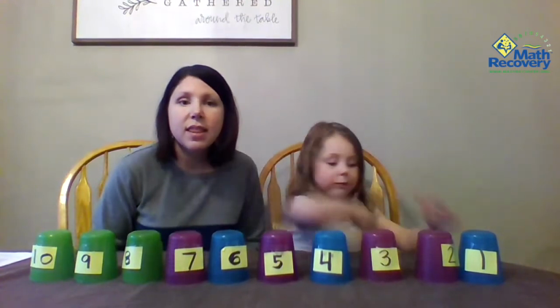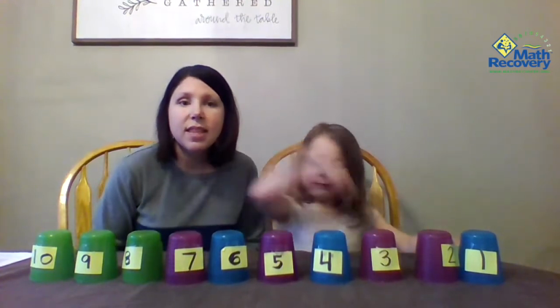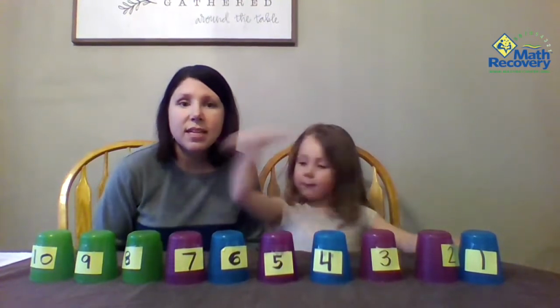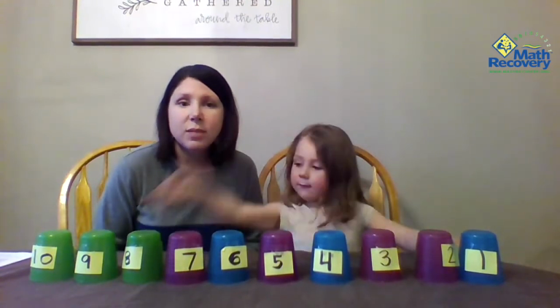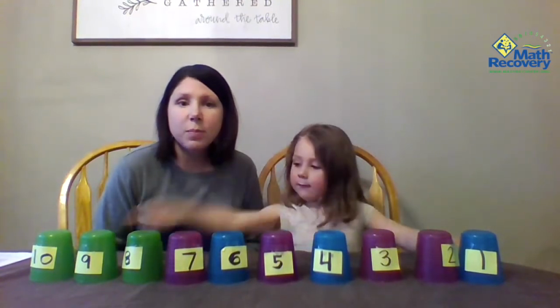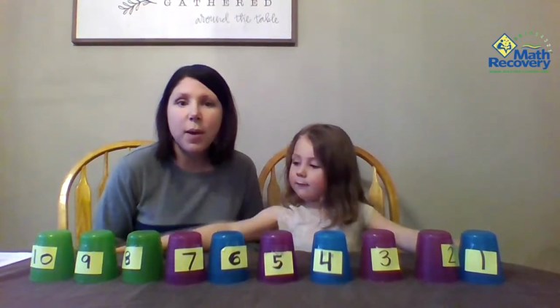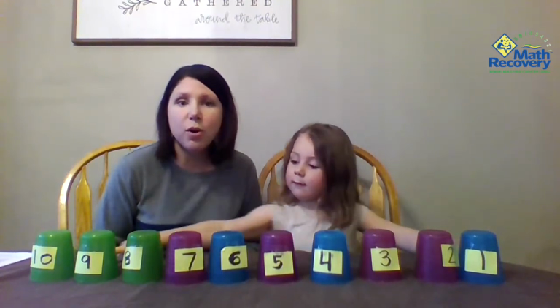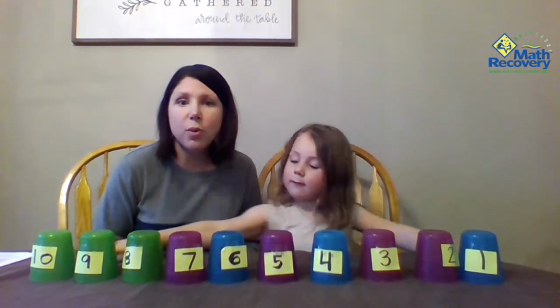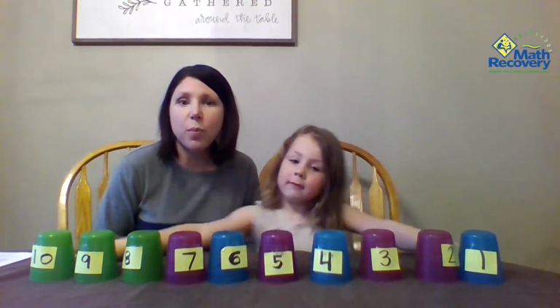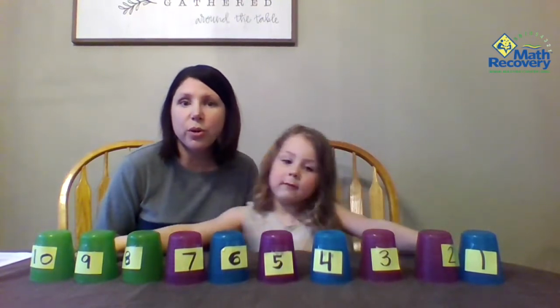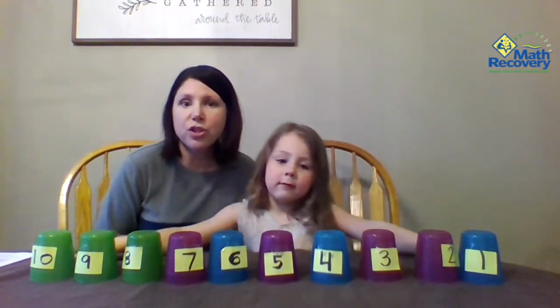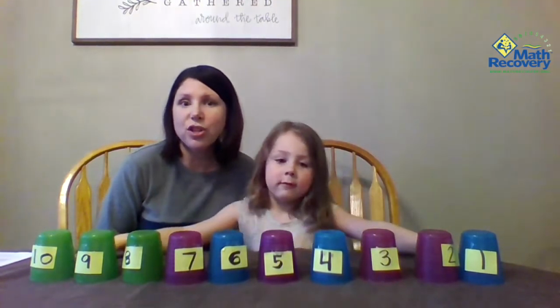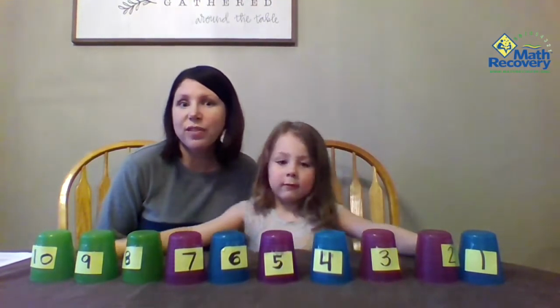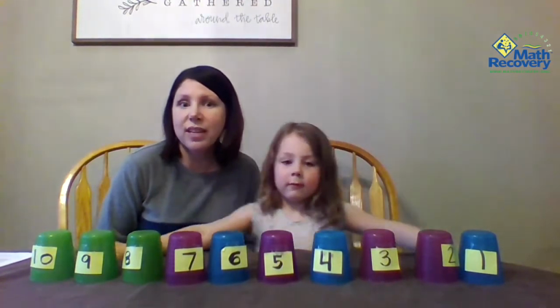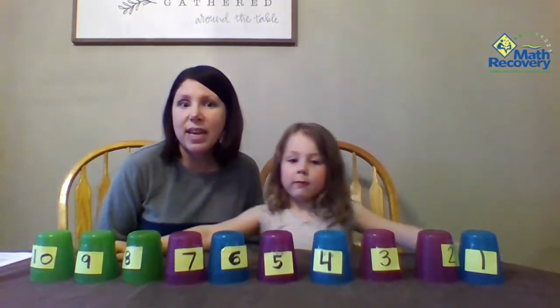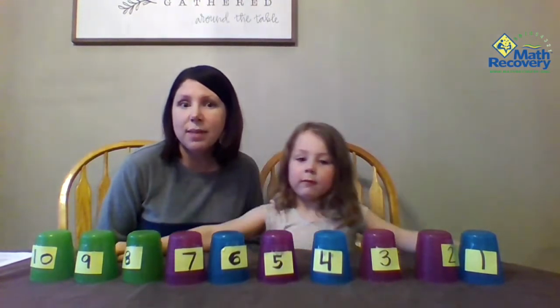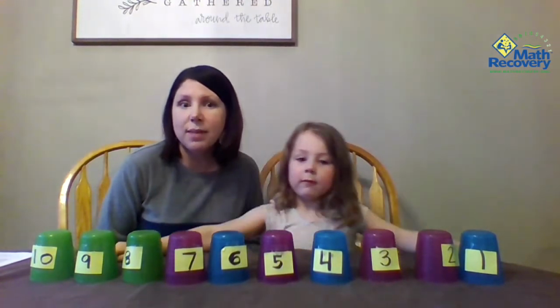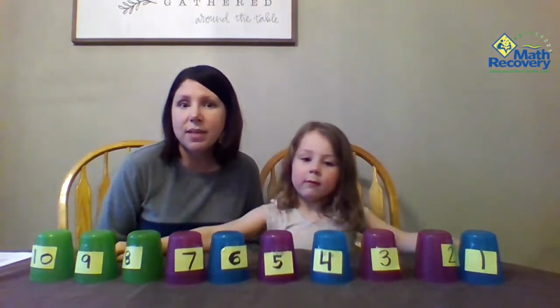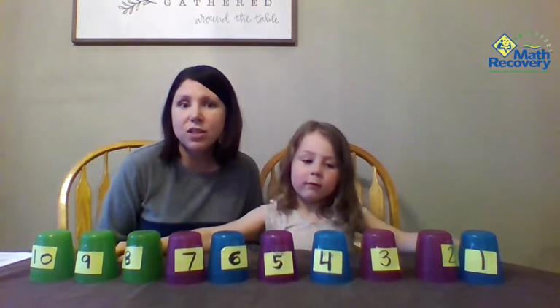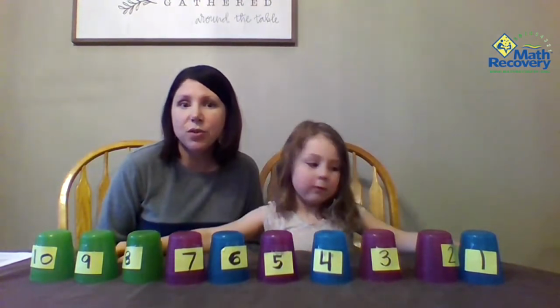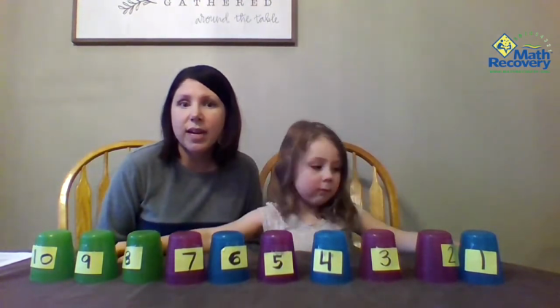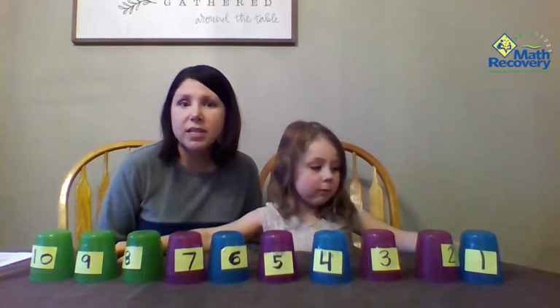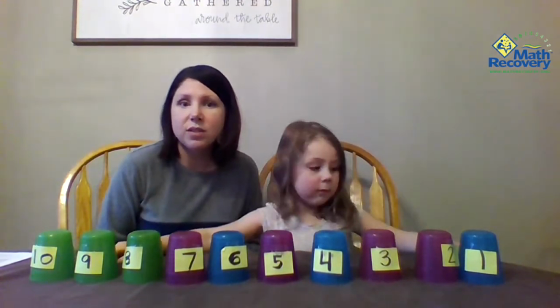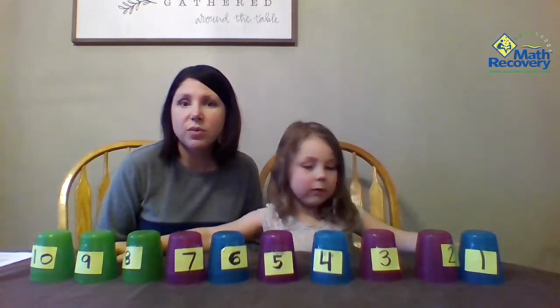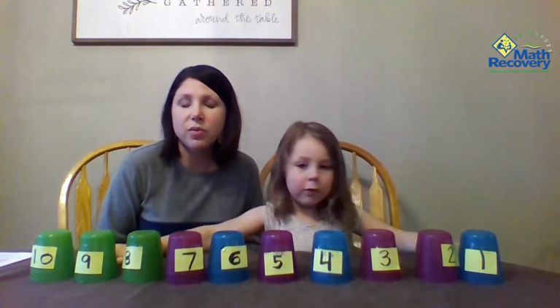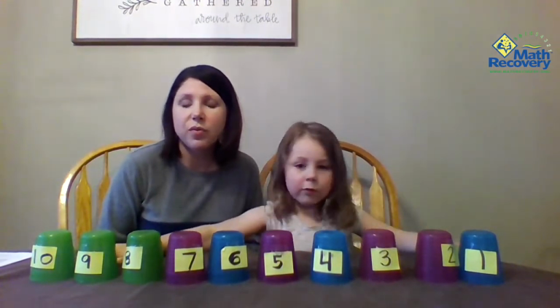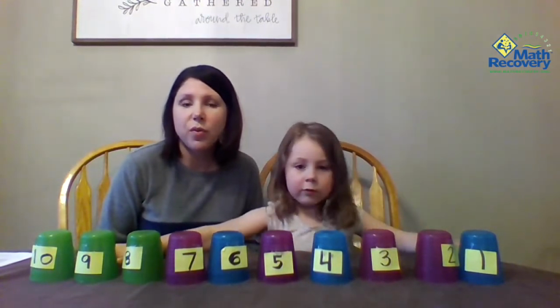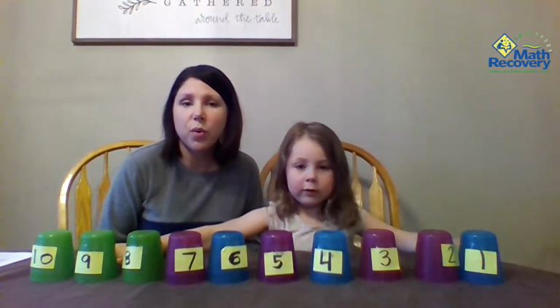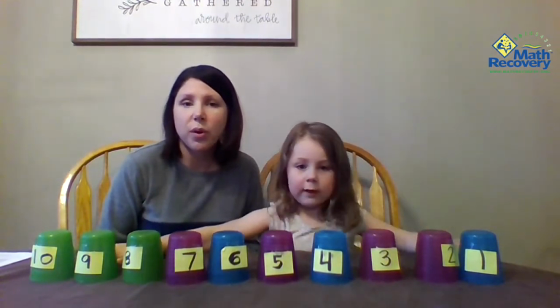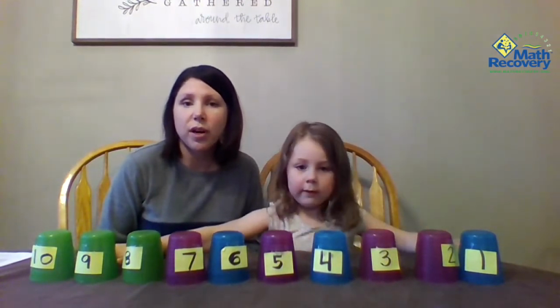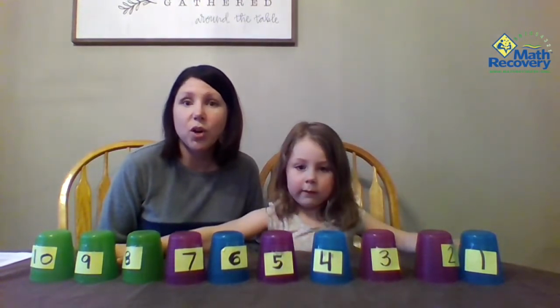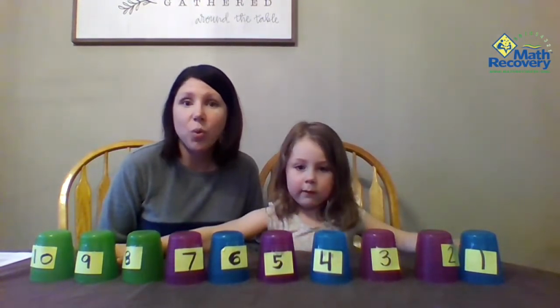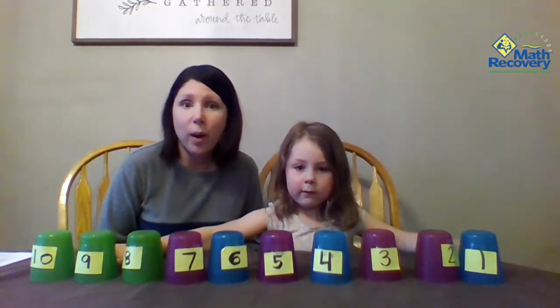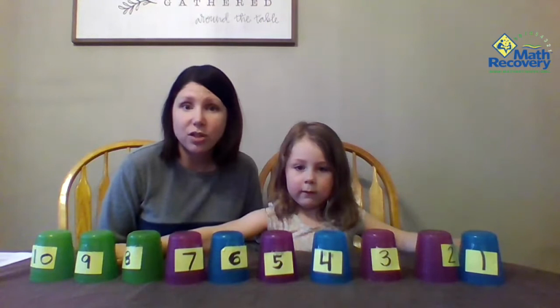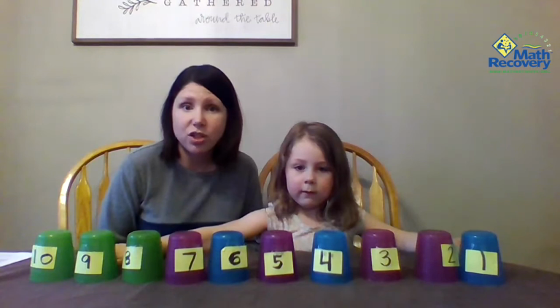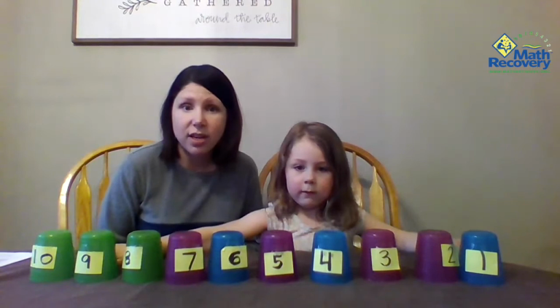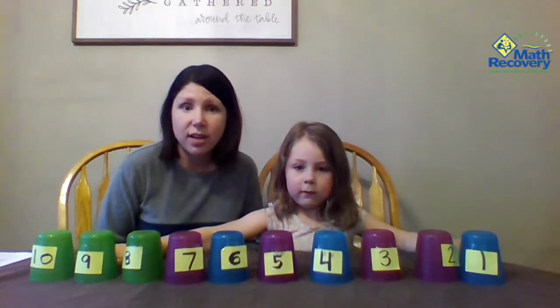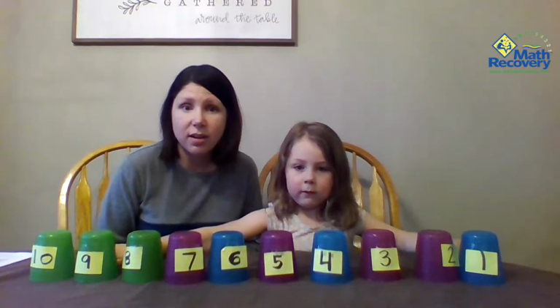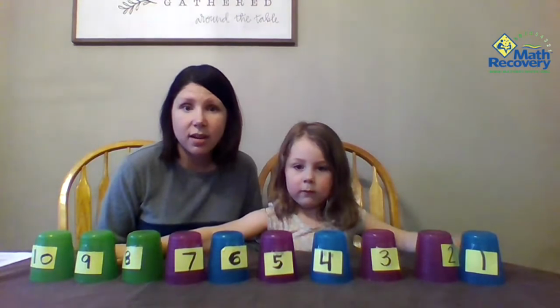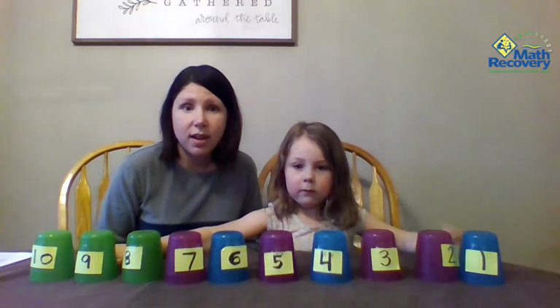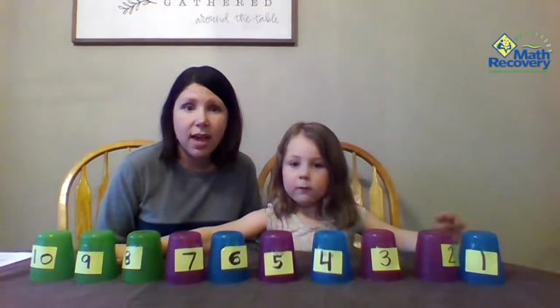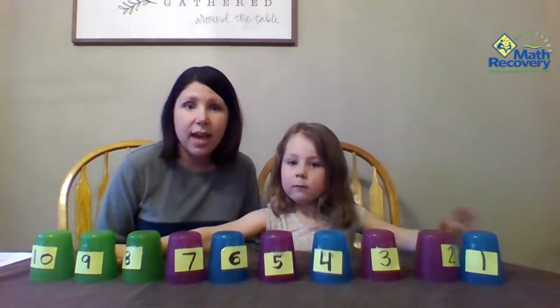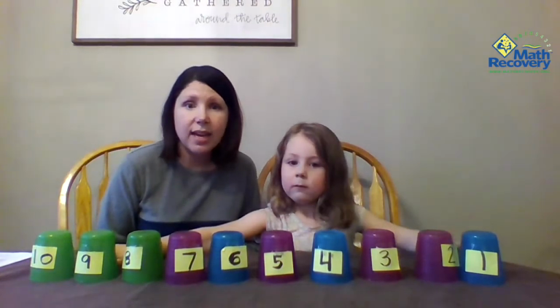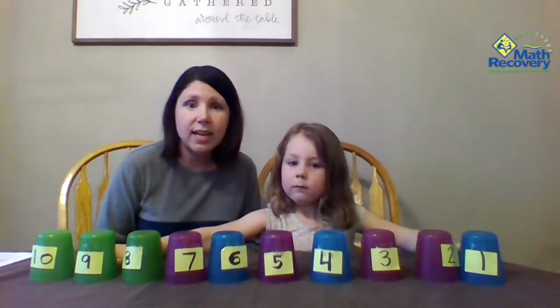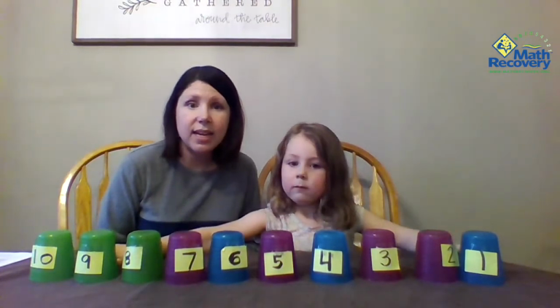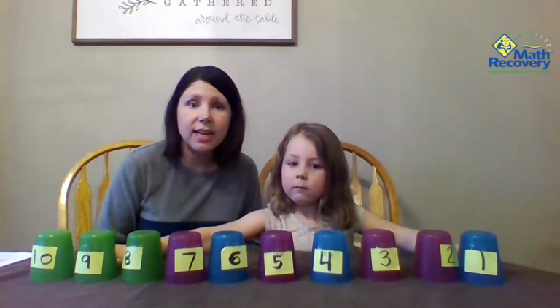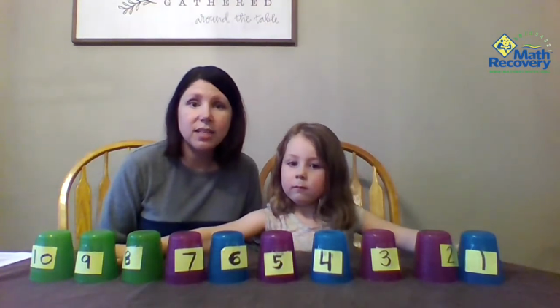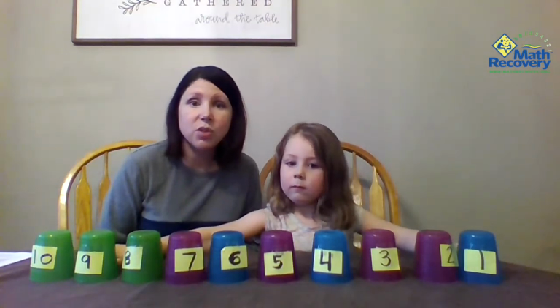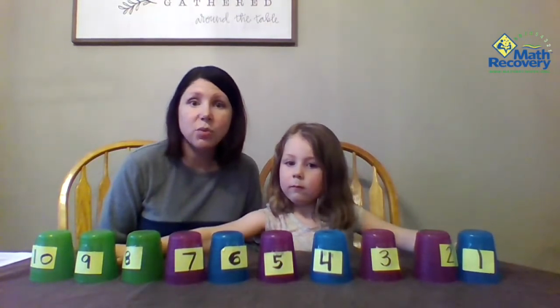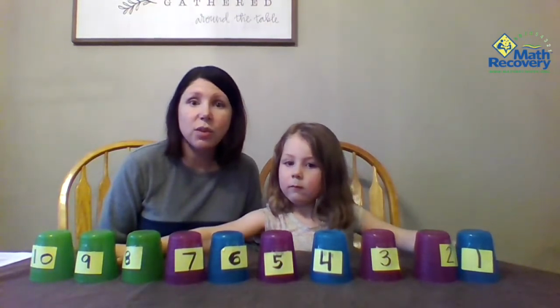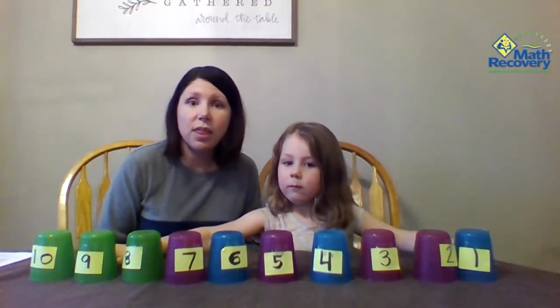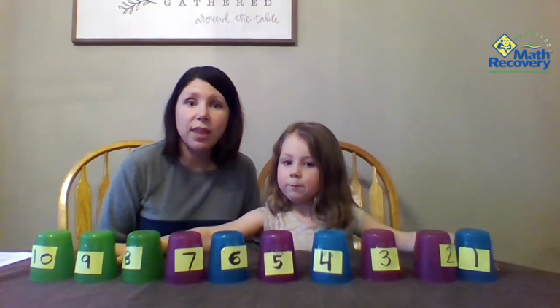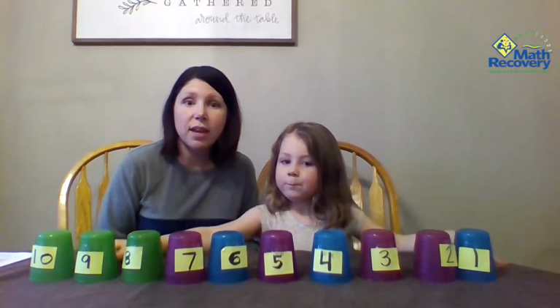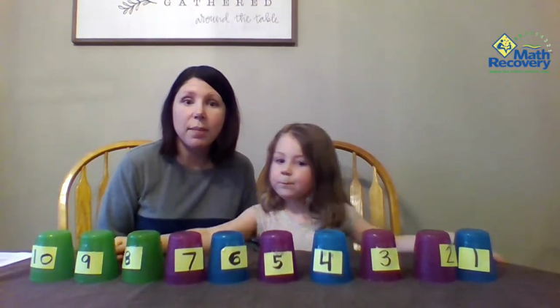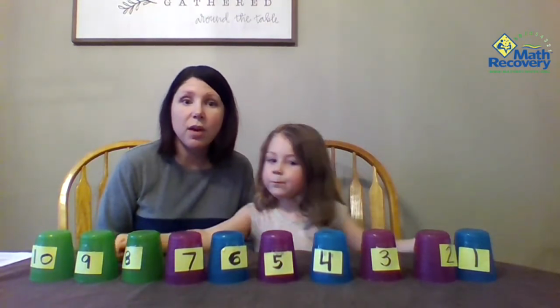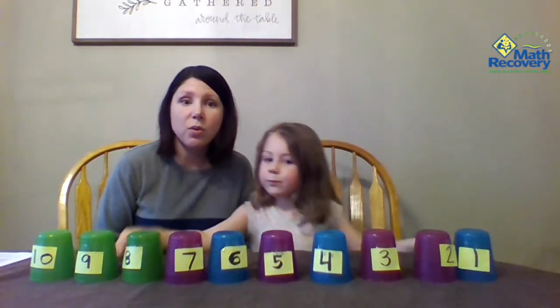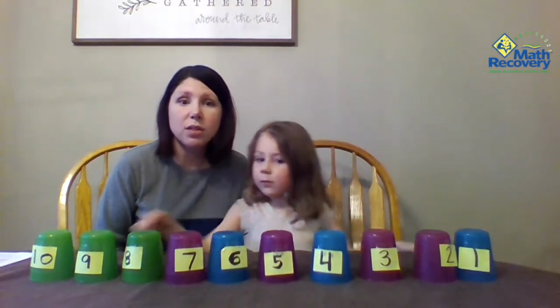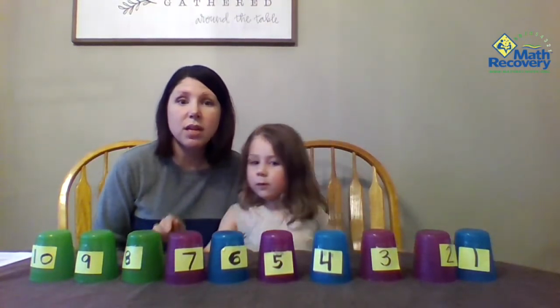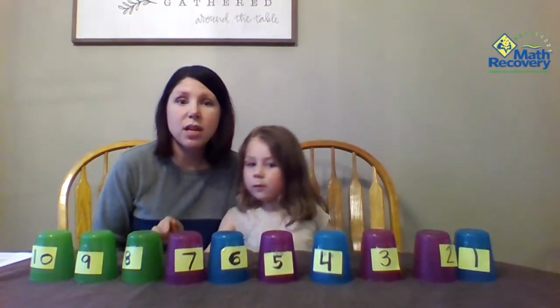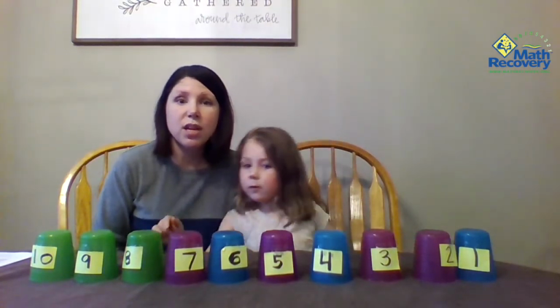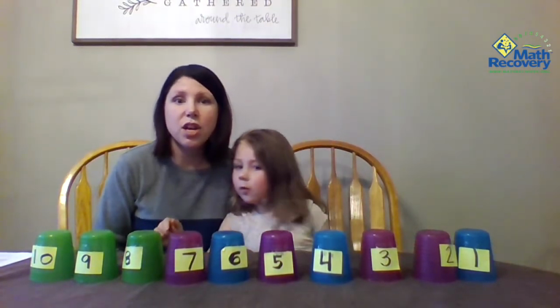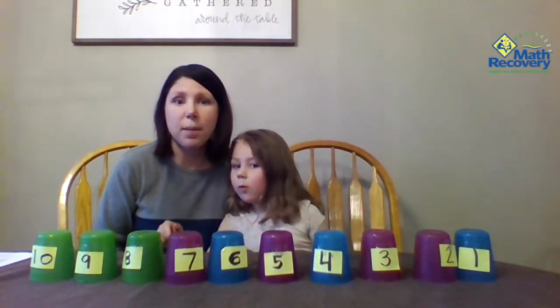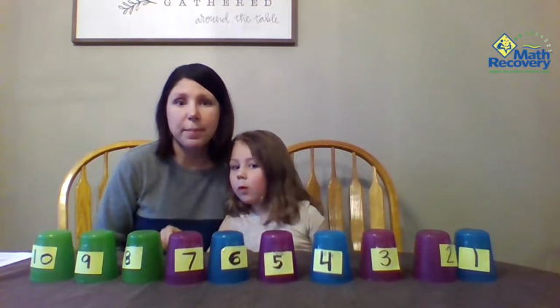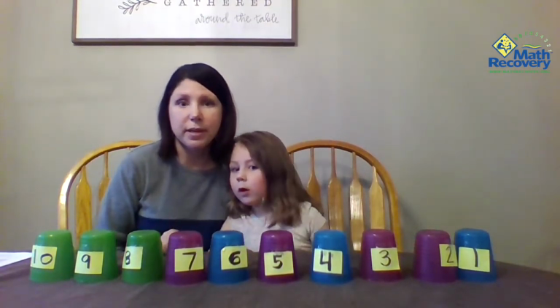This portion of the game is great for questioning and getting kids to really think about numbers.